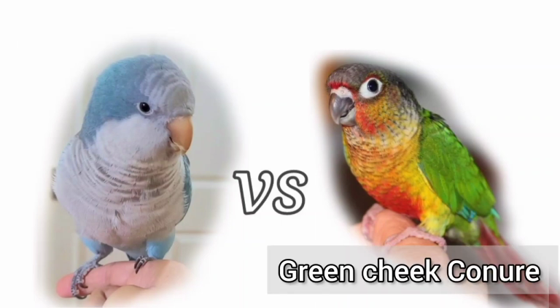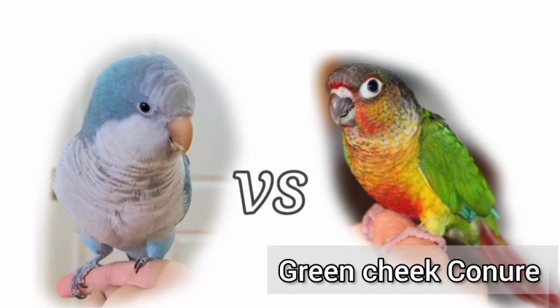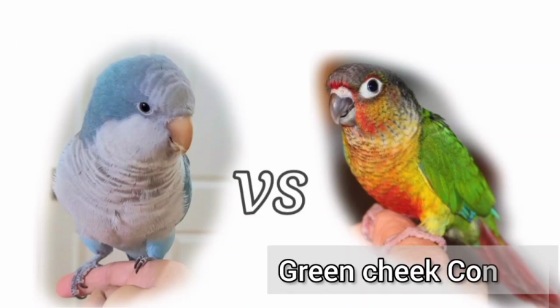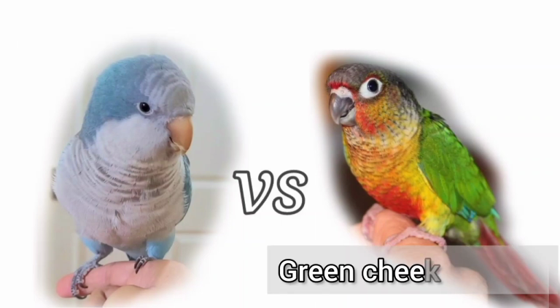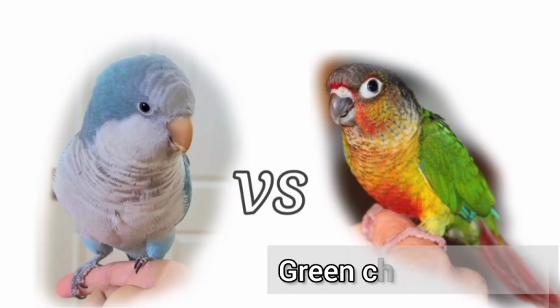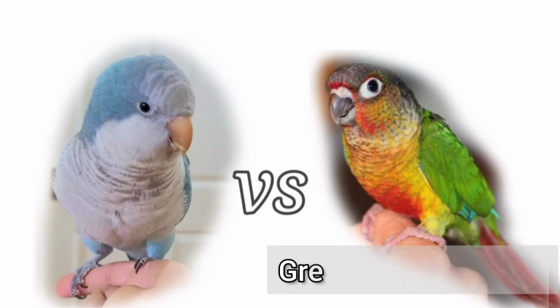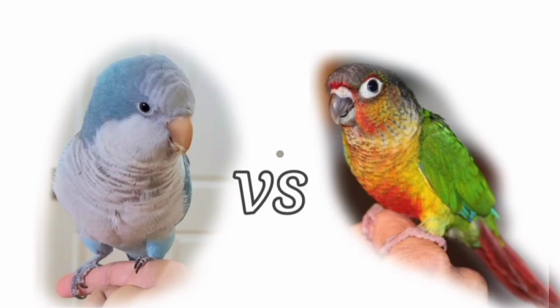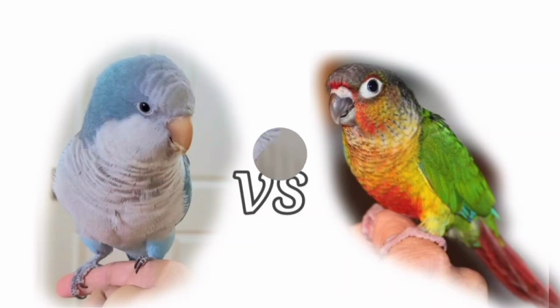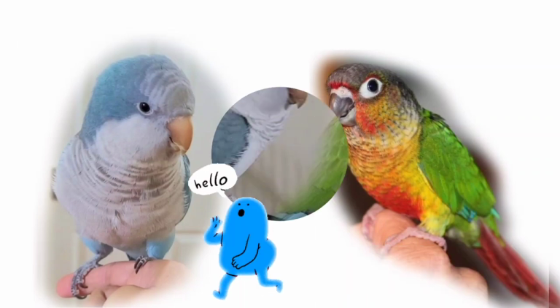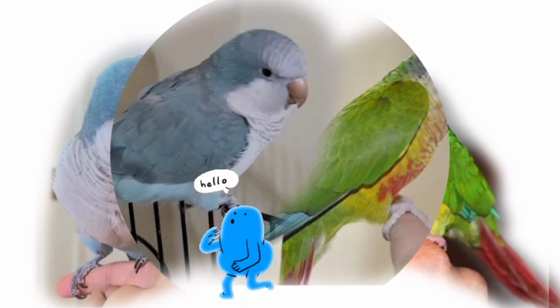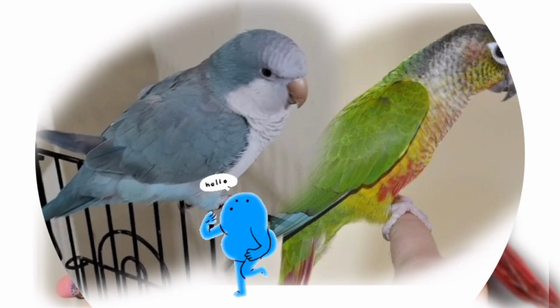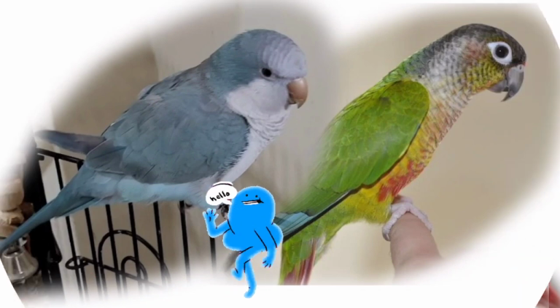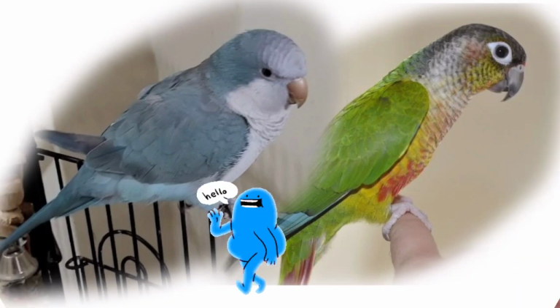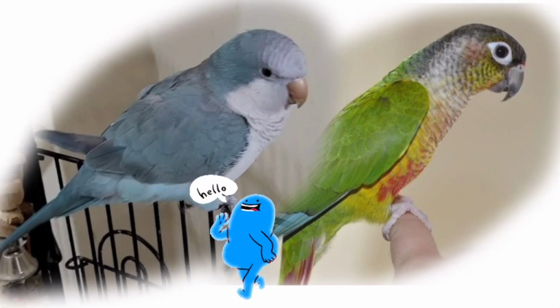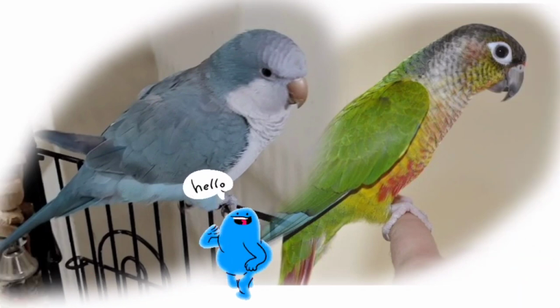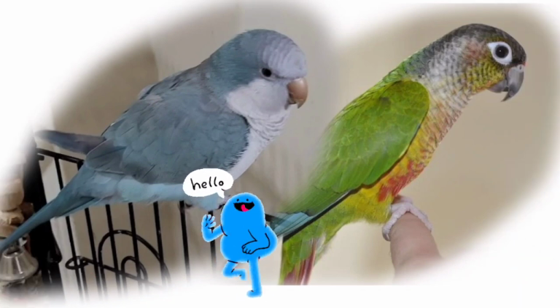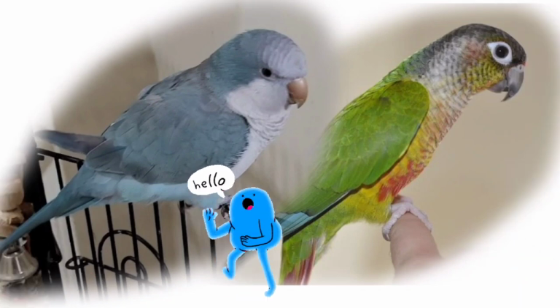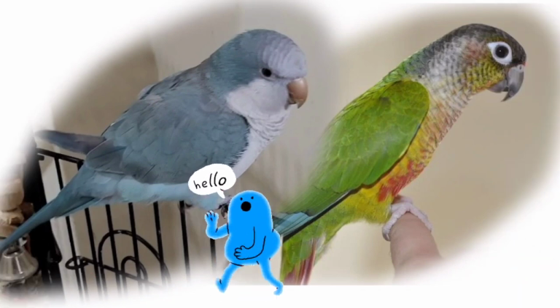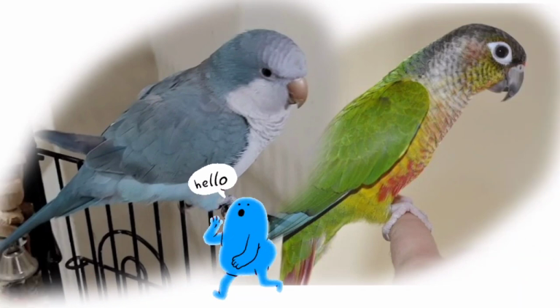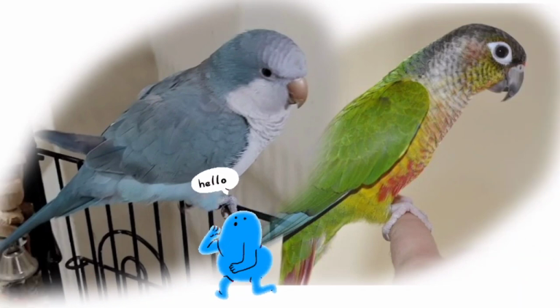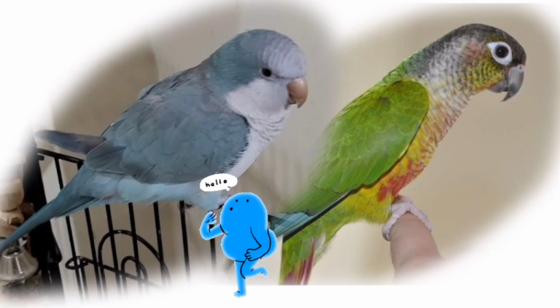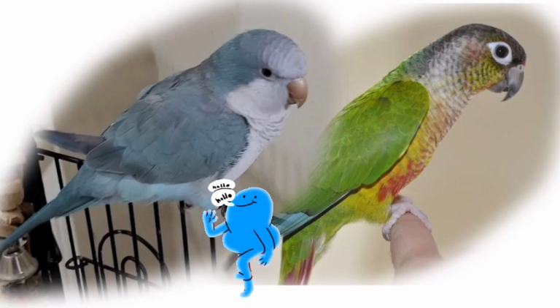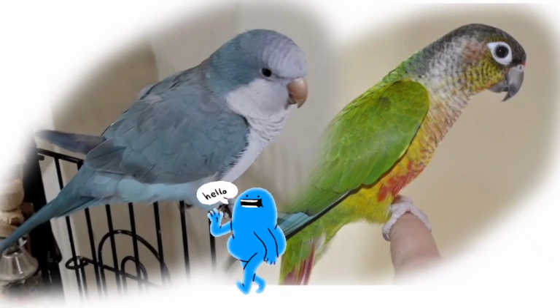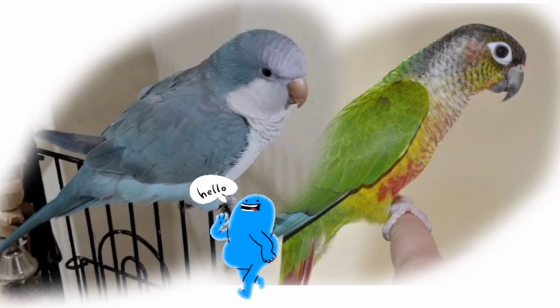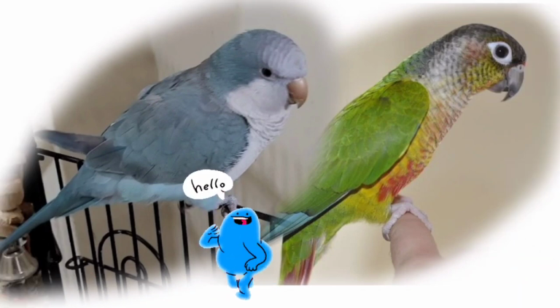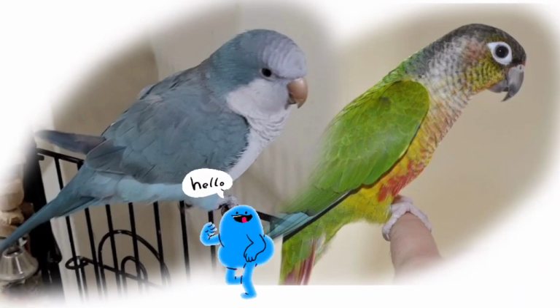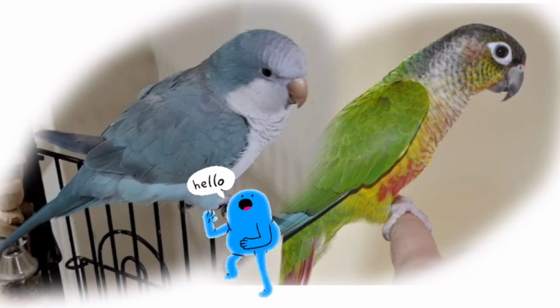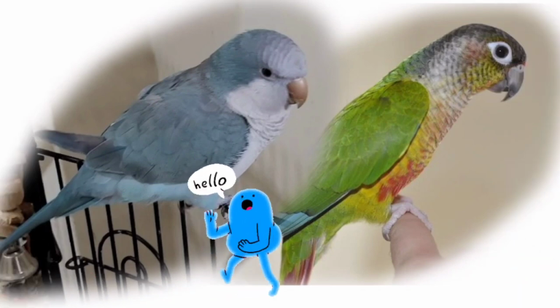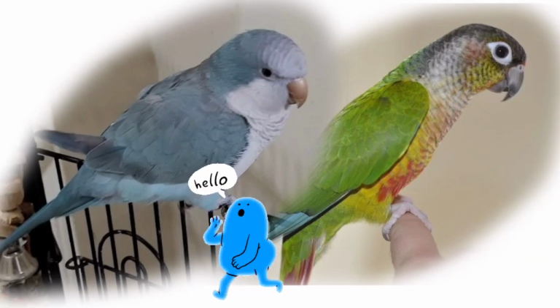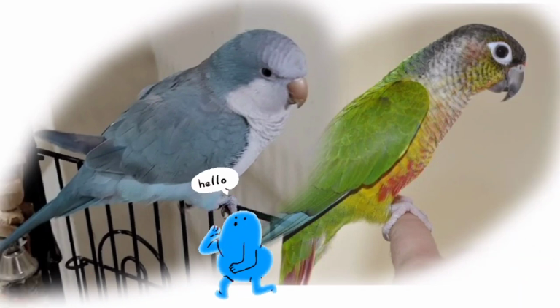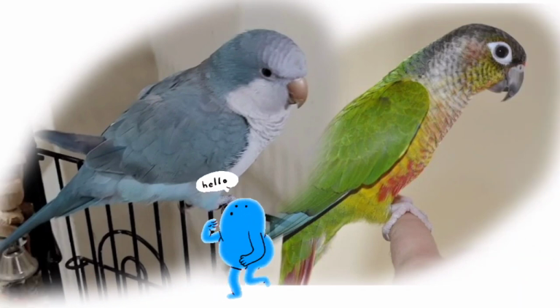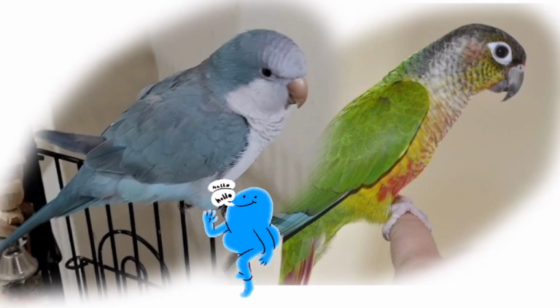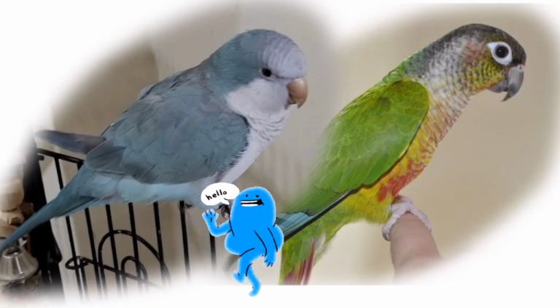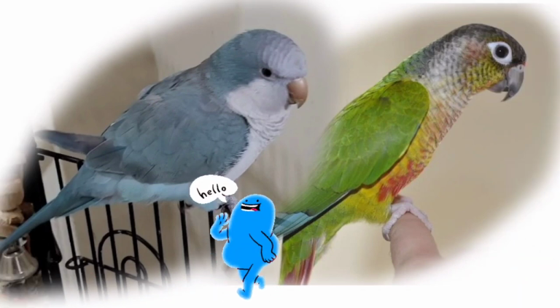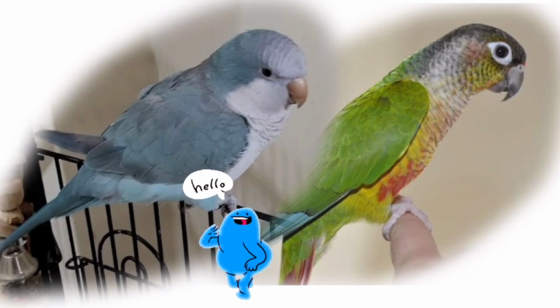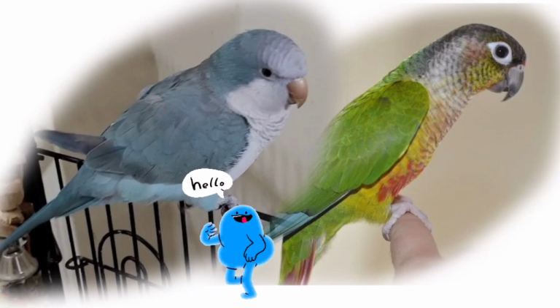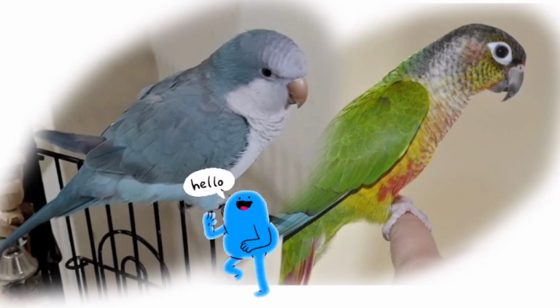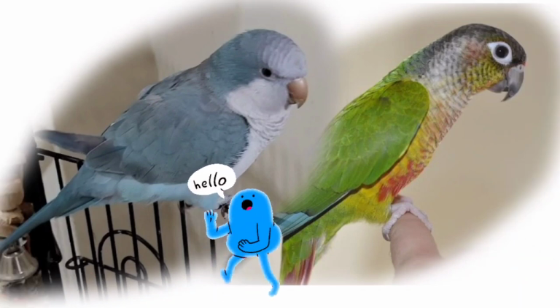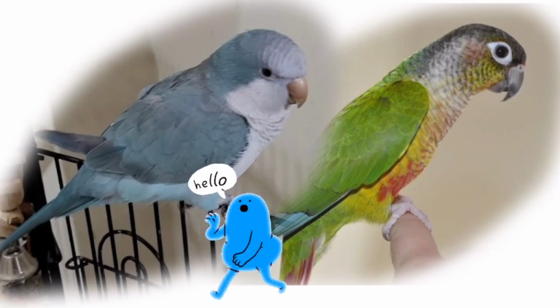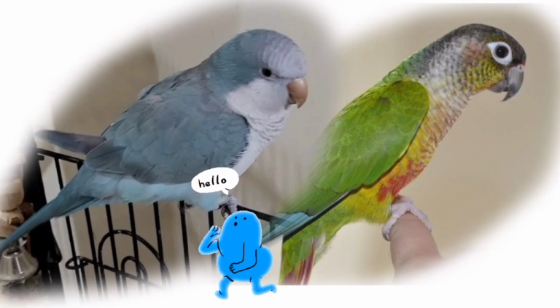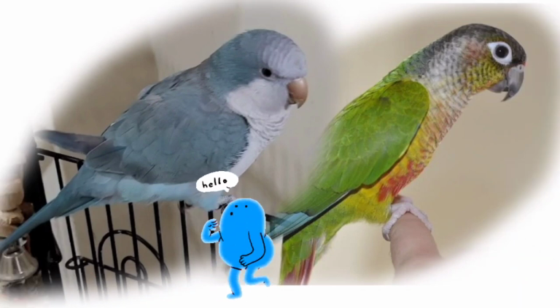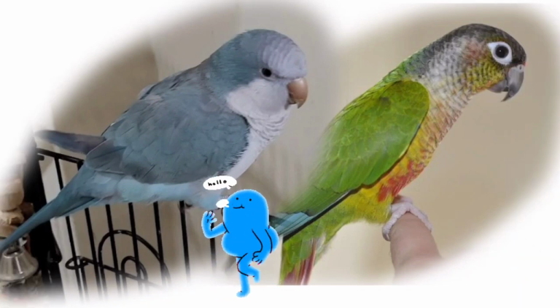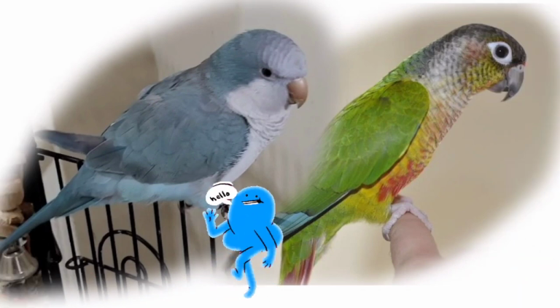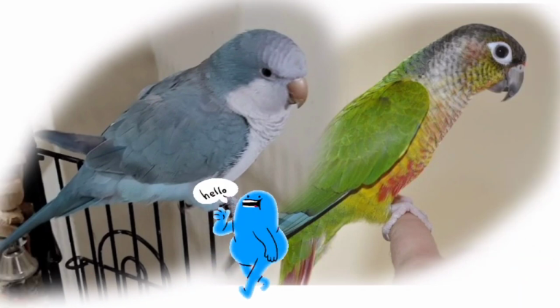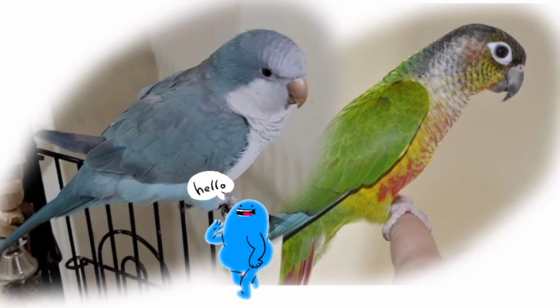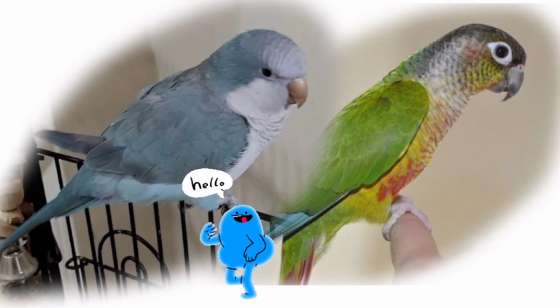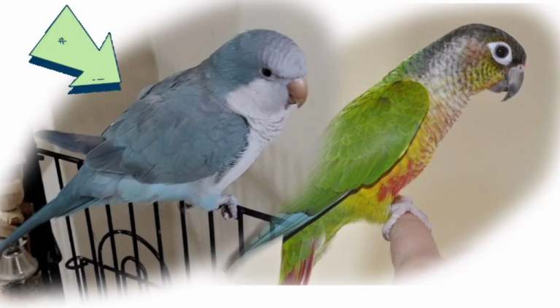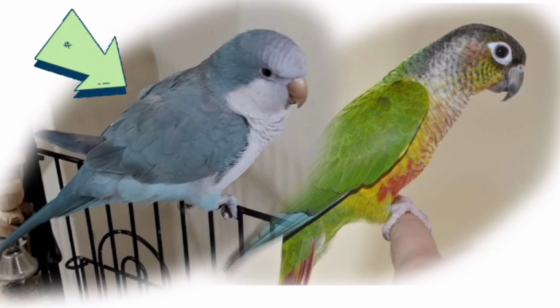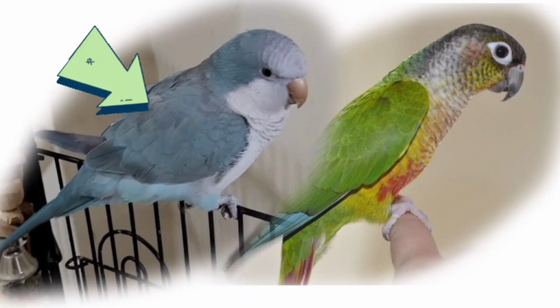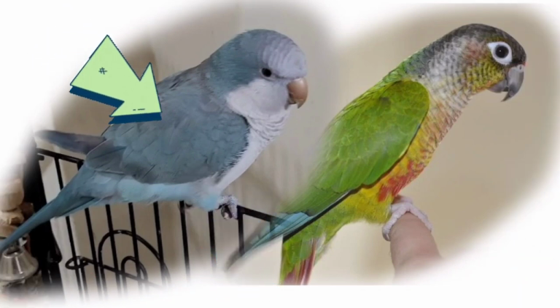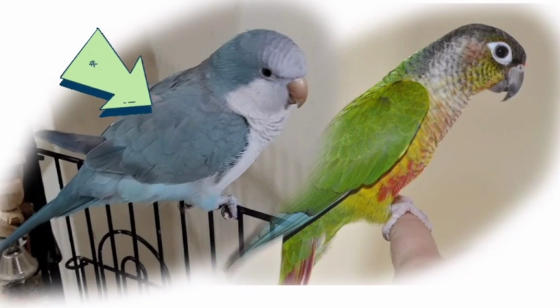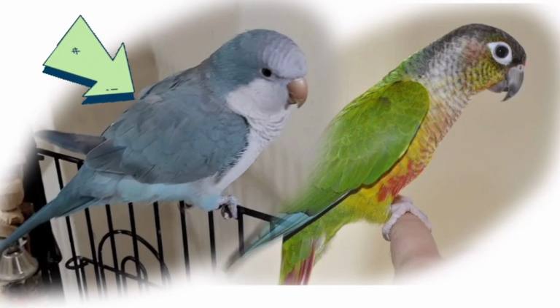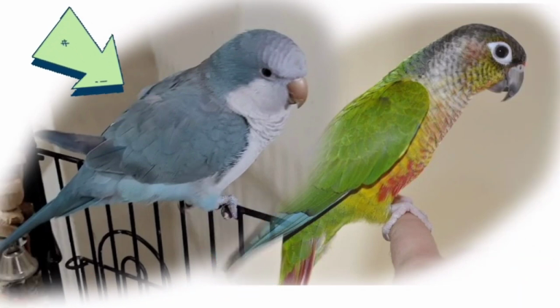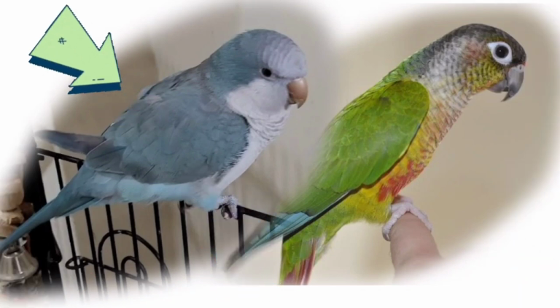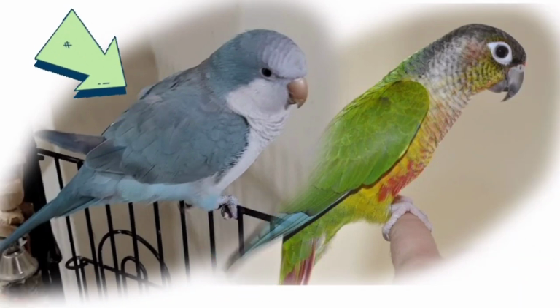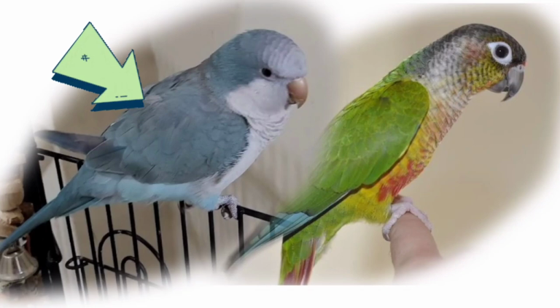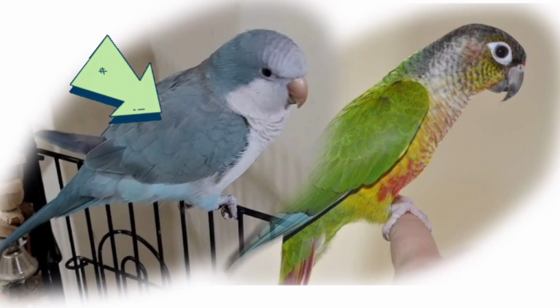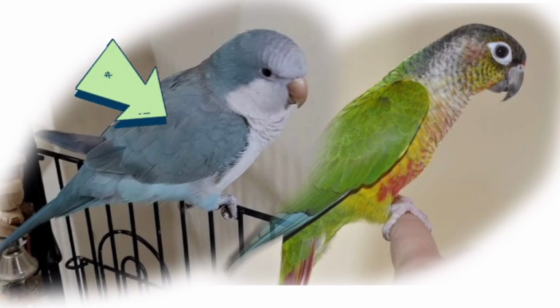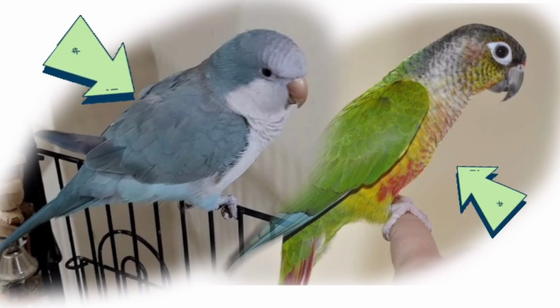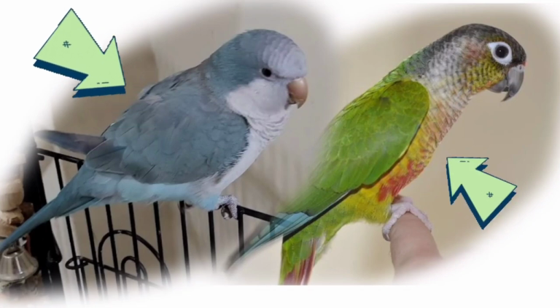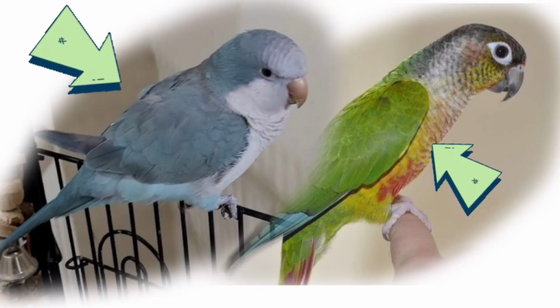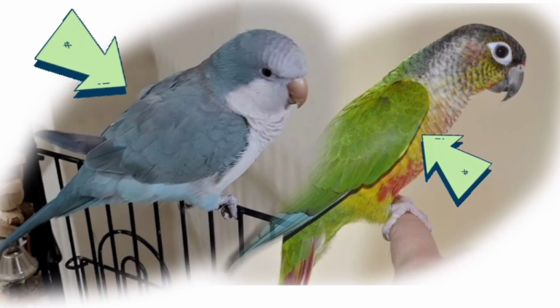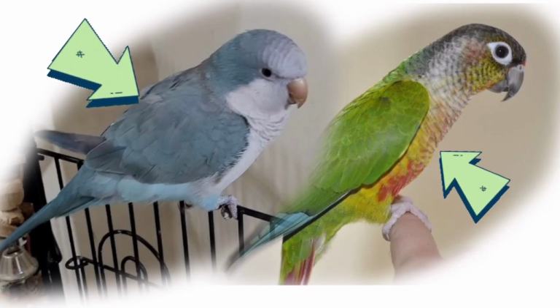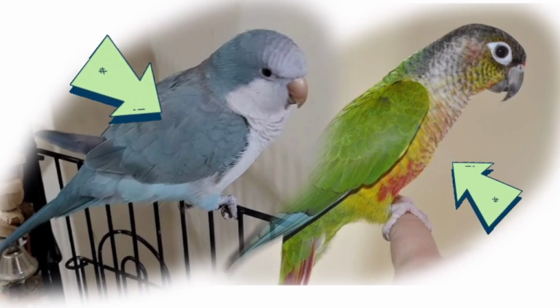Hello and welcome to our video where we'll be comparing two popular parrots, the Quaker Parrot and the Green-Cheeked Conure Parrot.